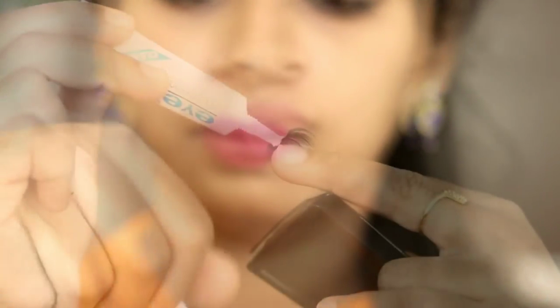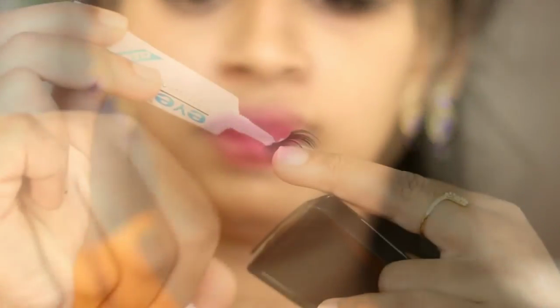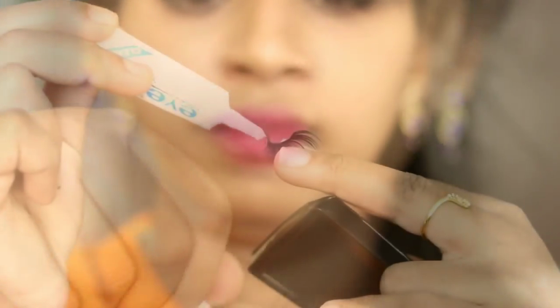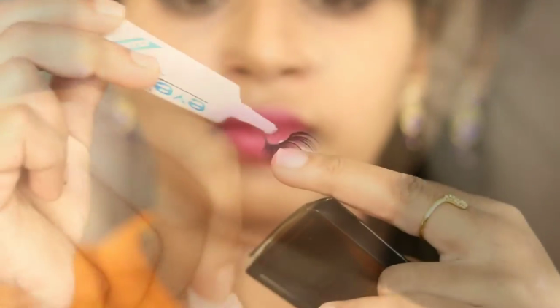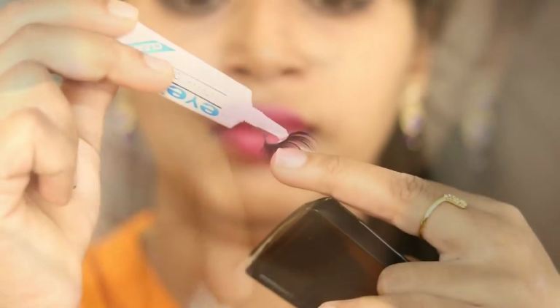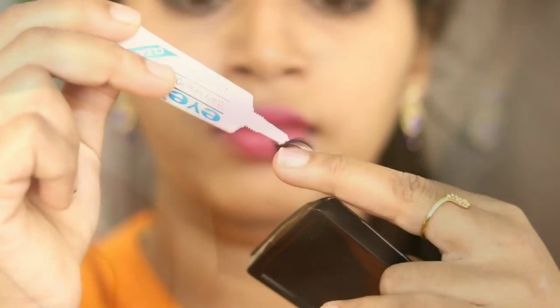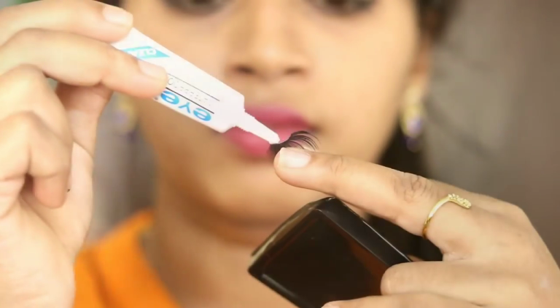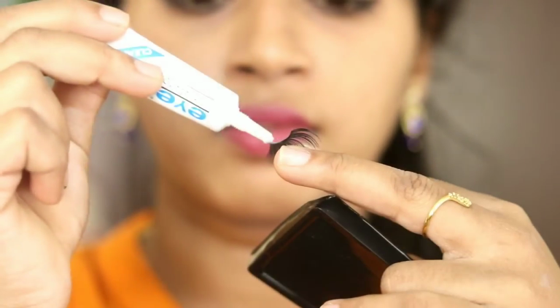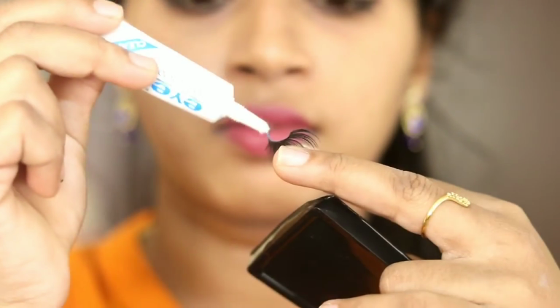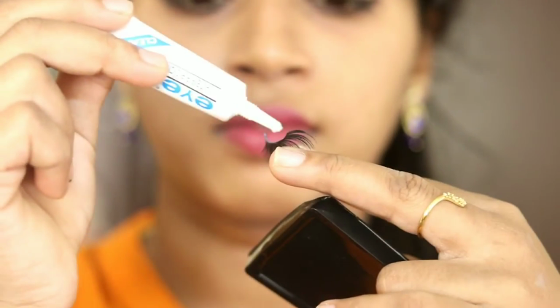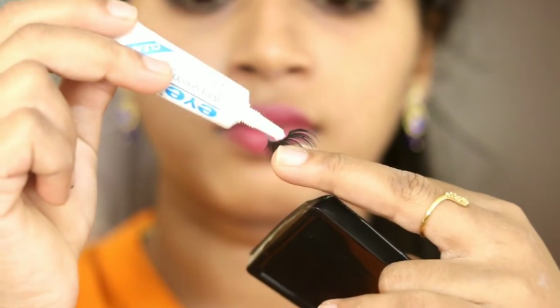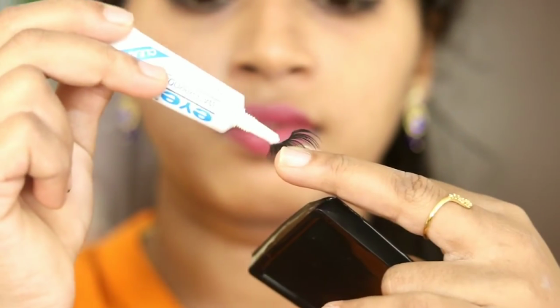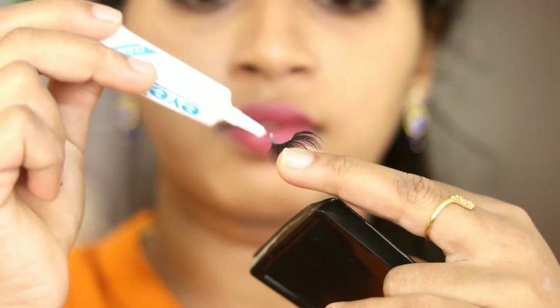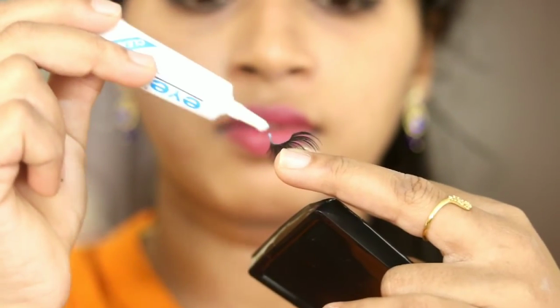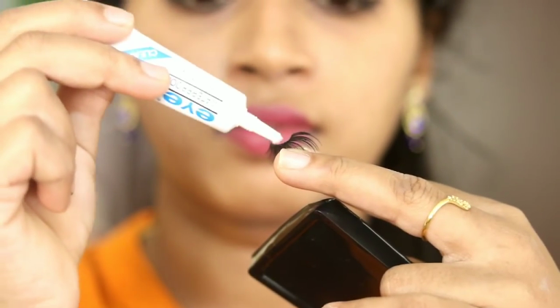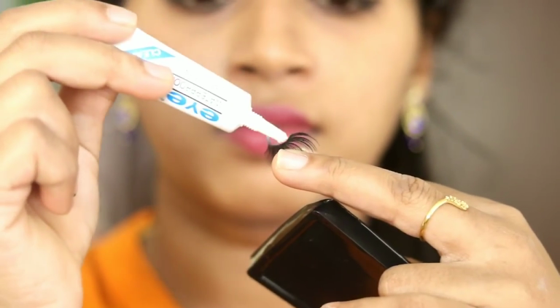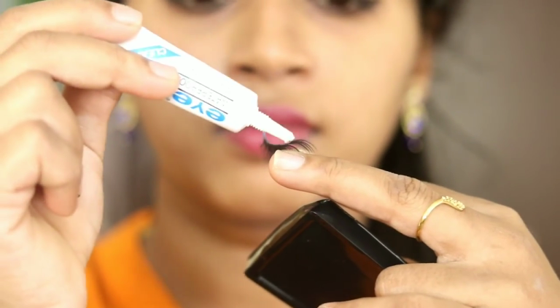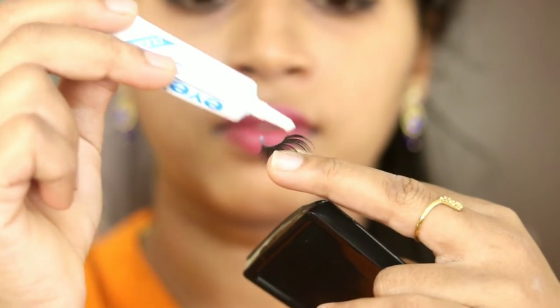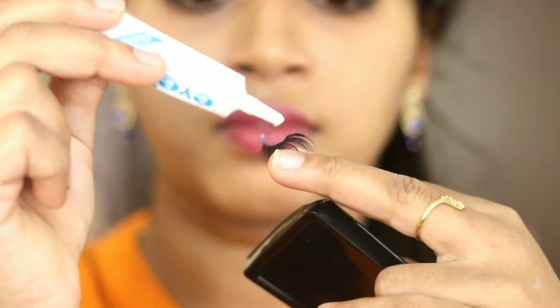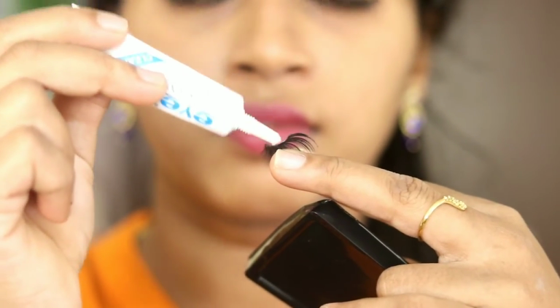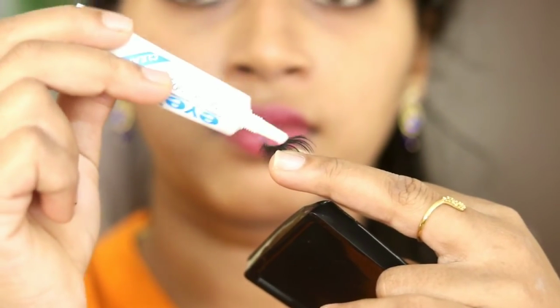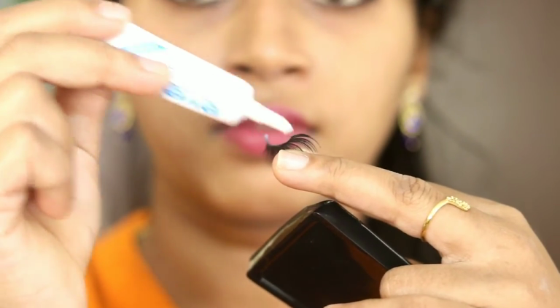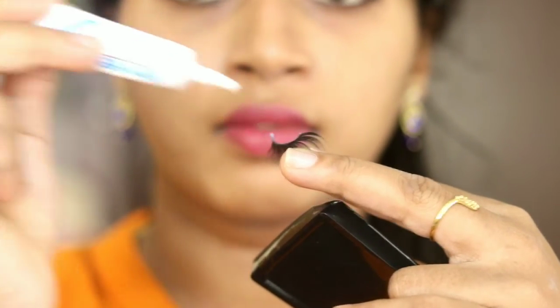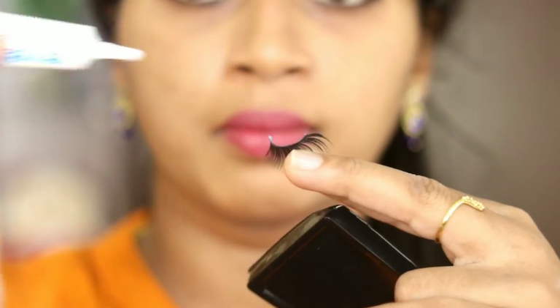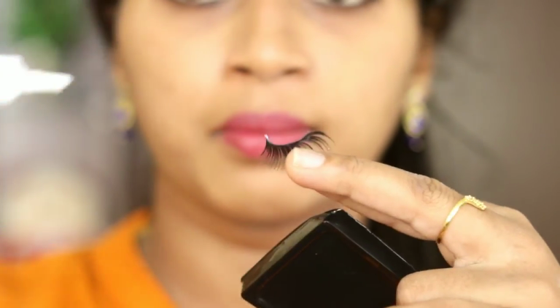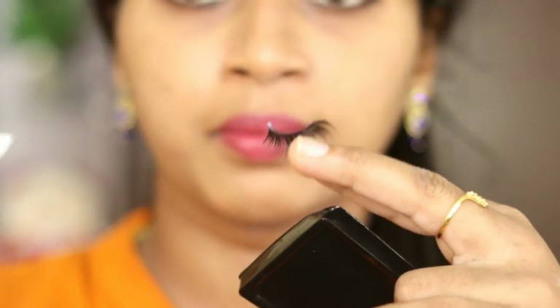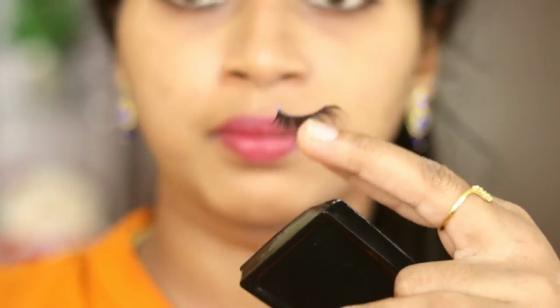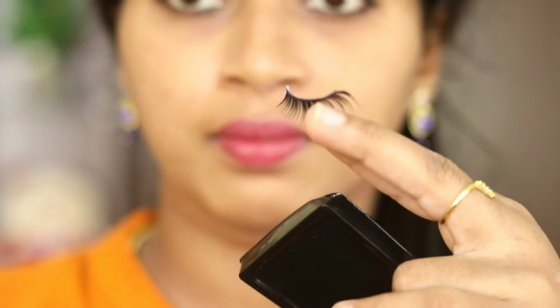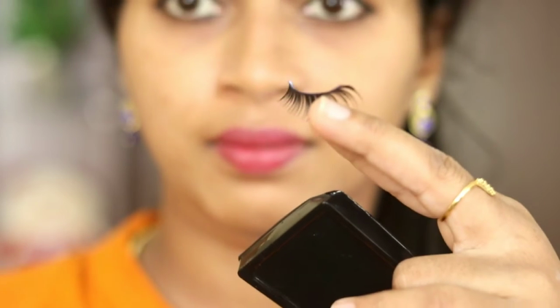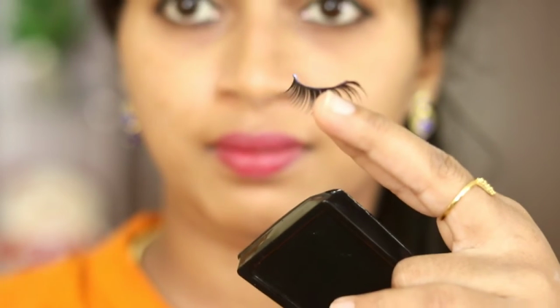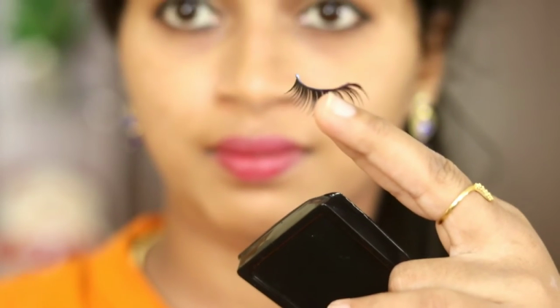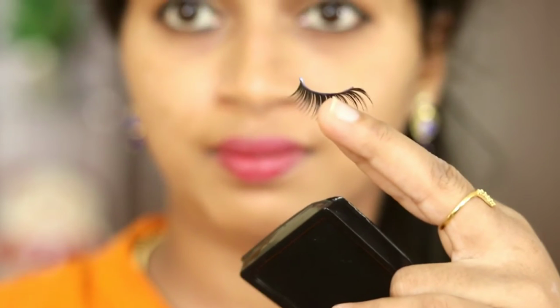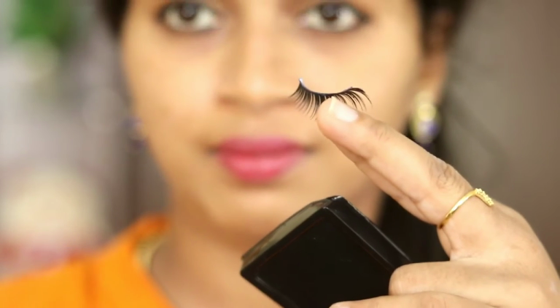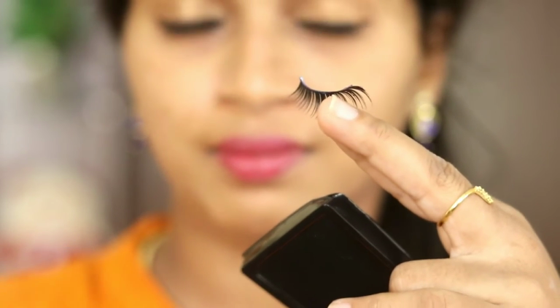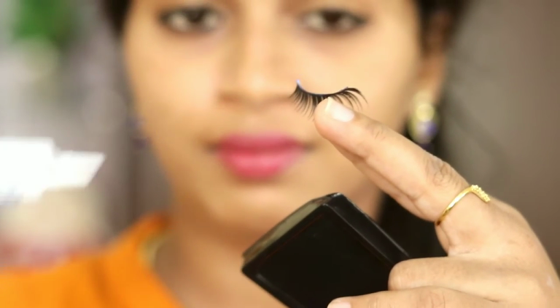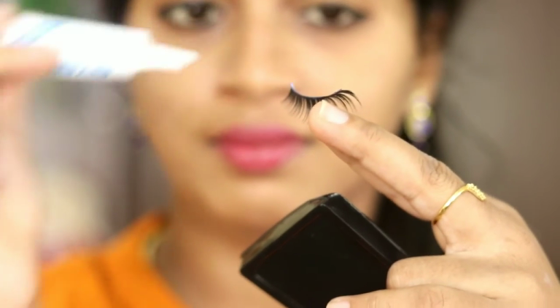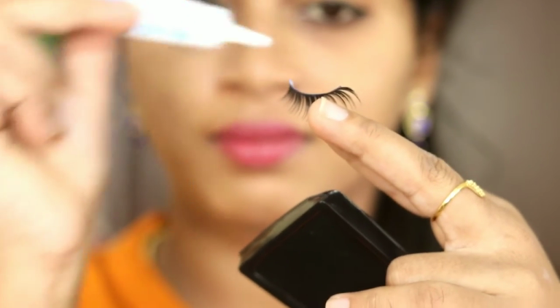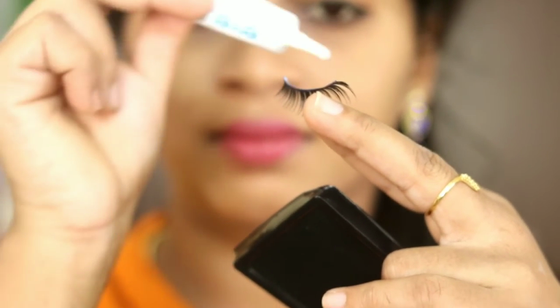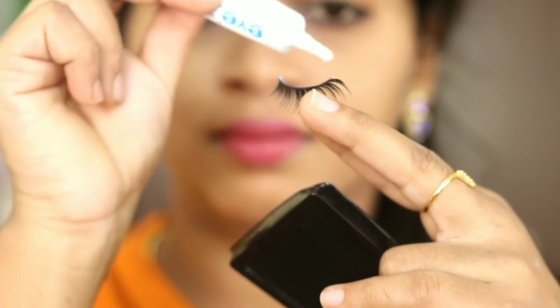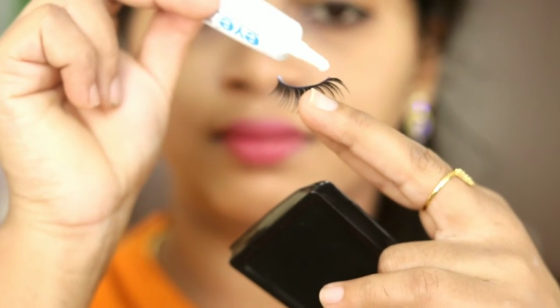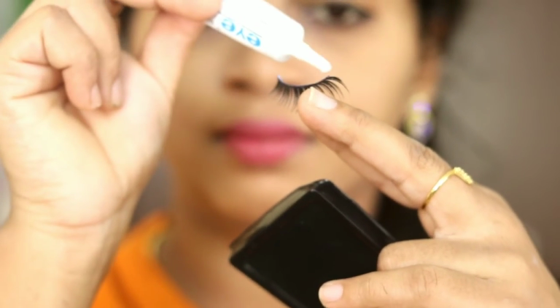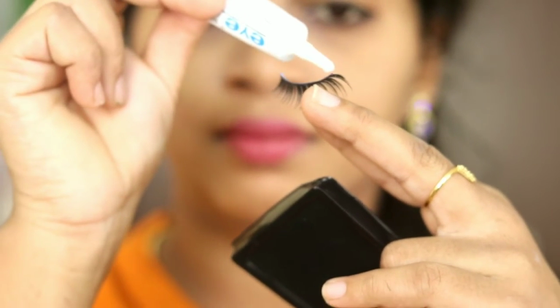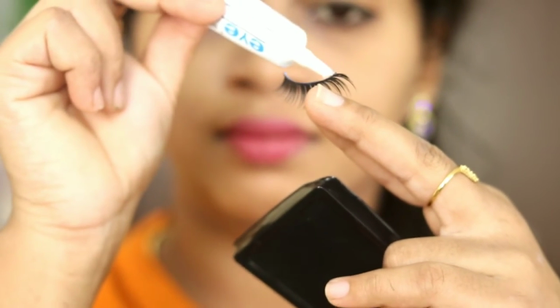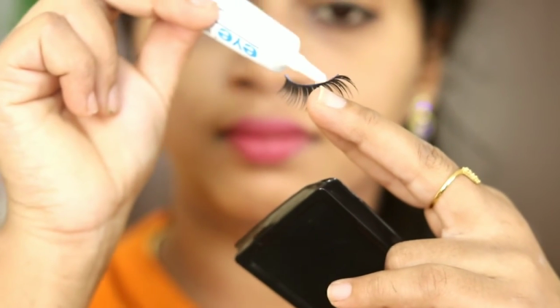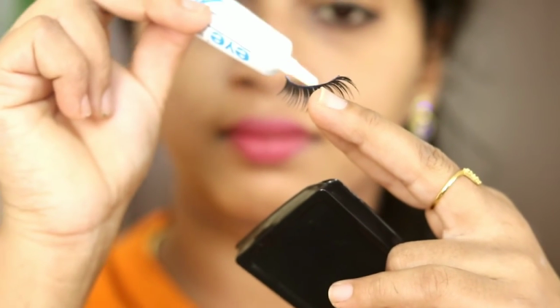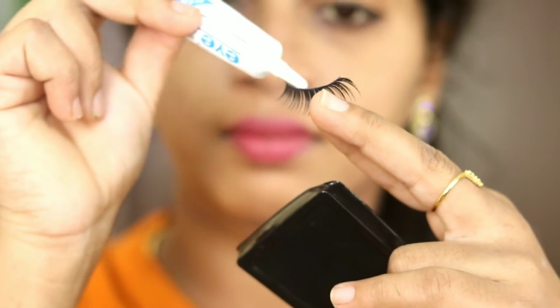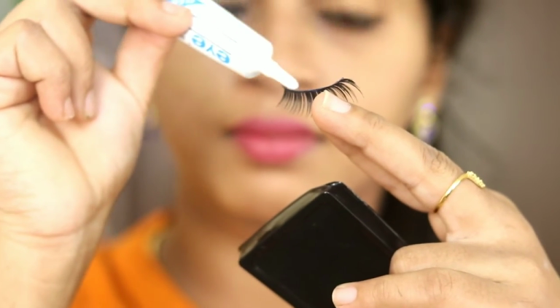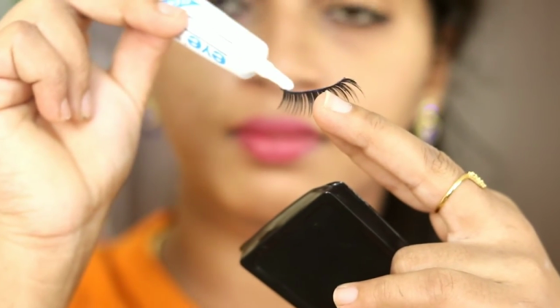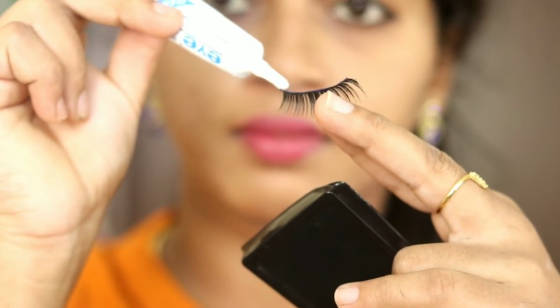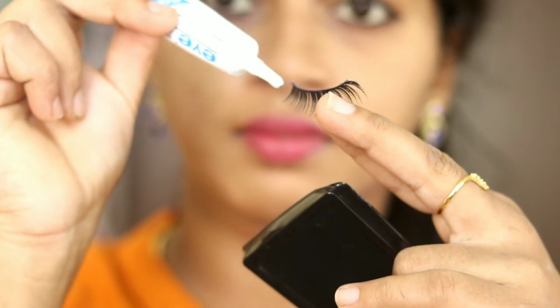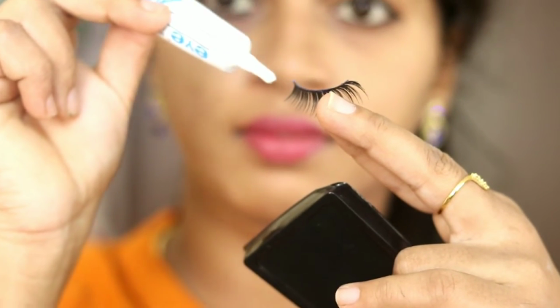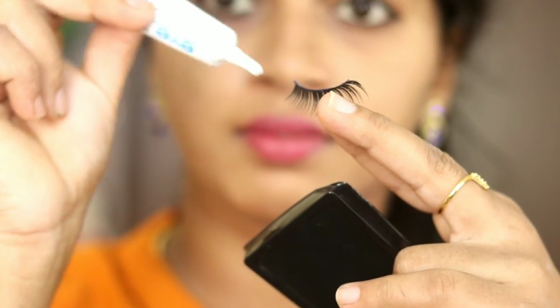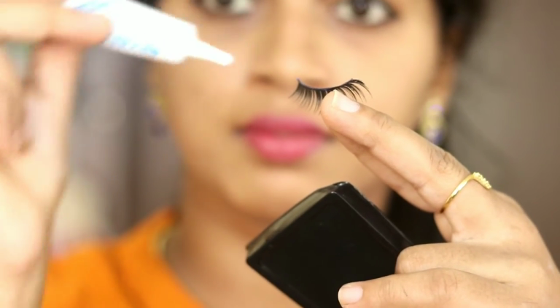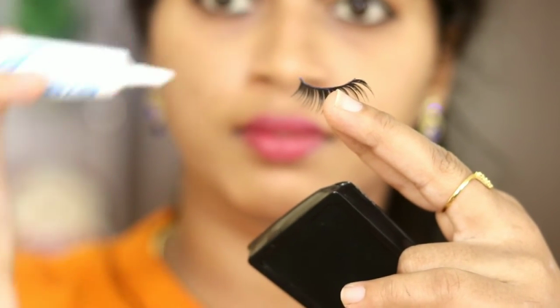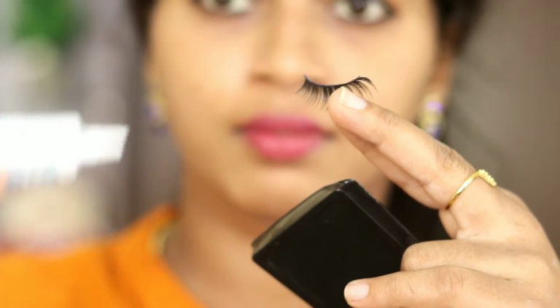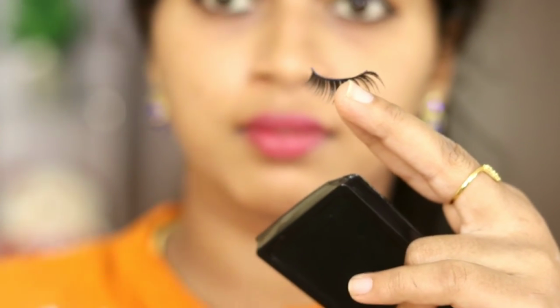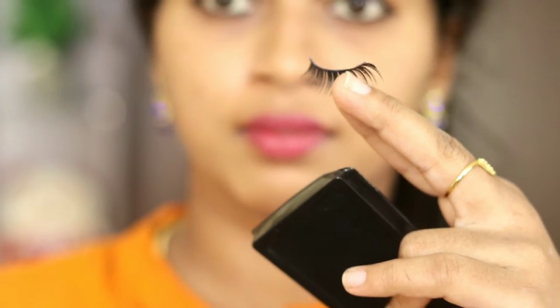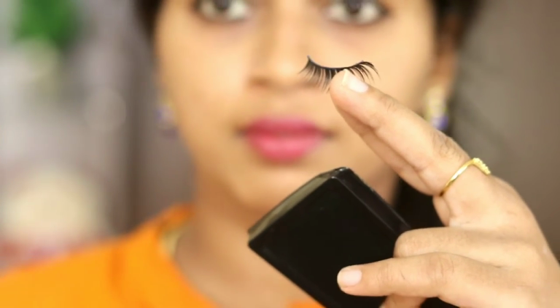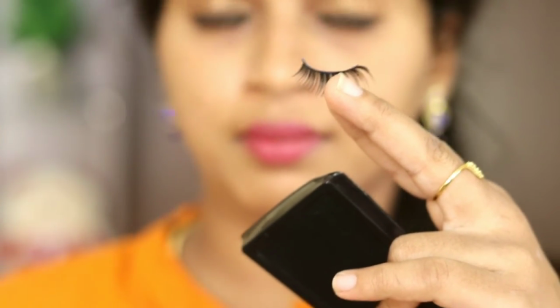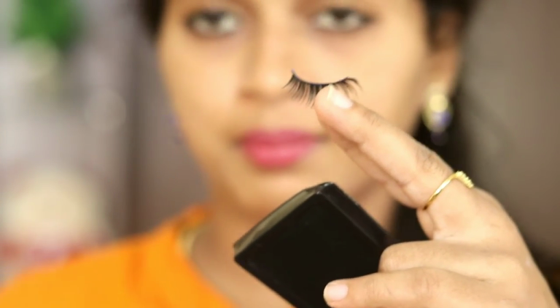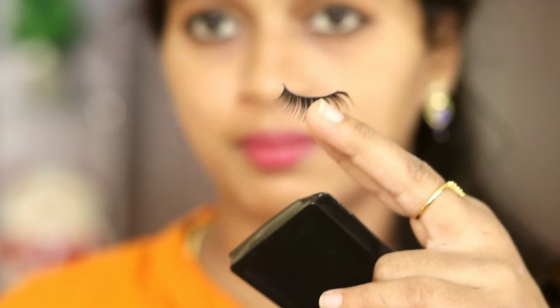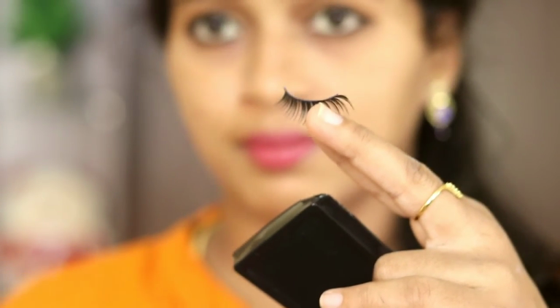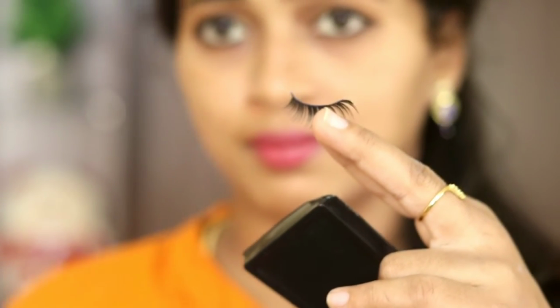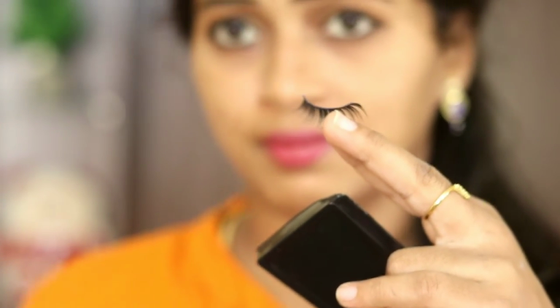Now apply the glue to the eyelashes. Apply the glue on the eye.